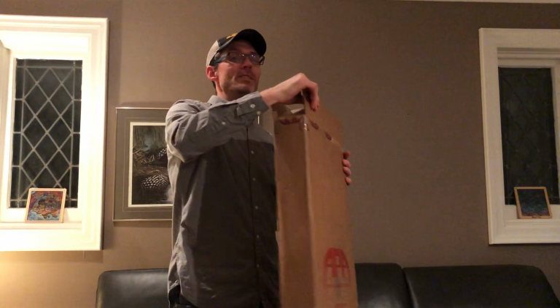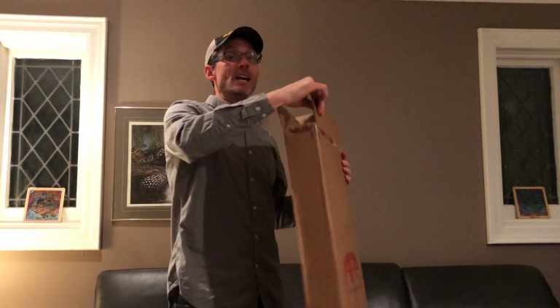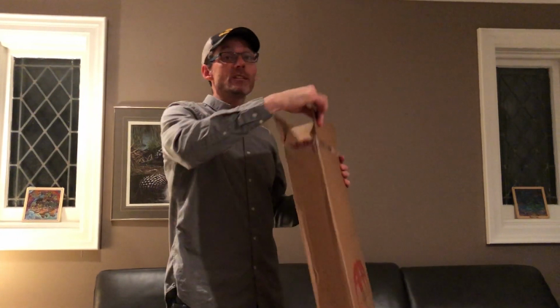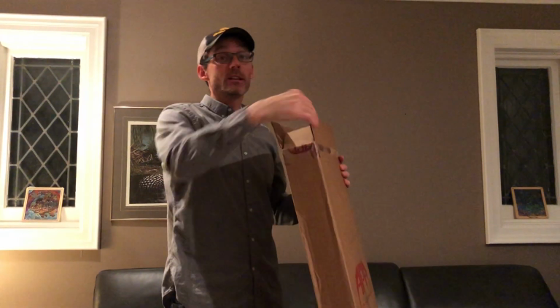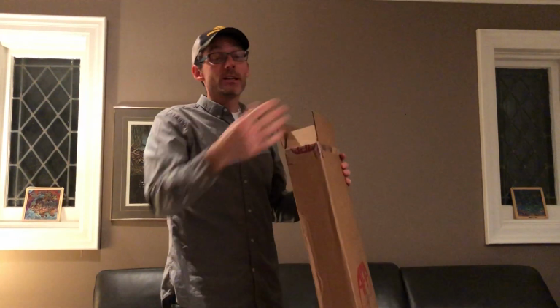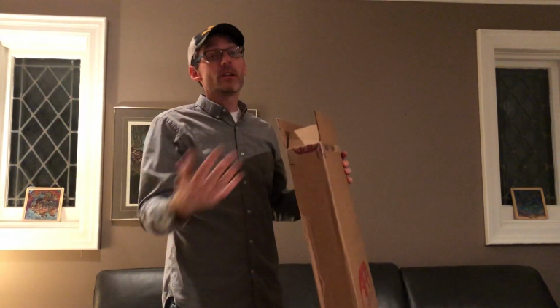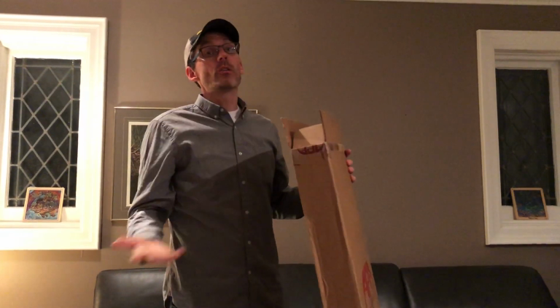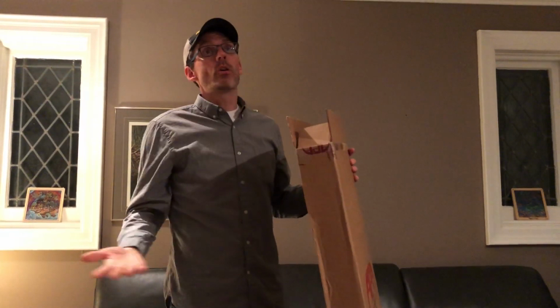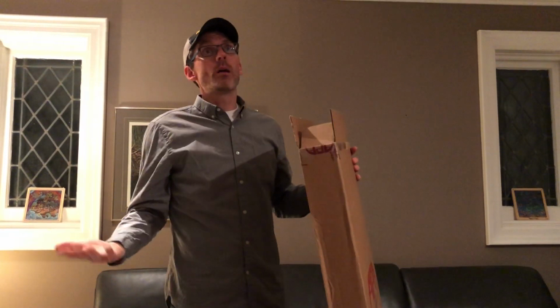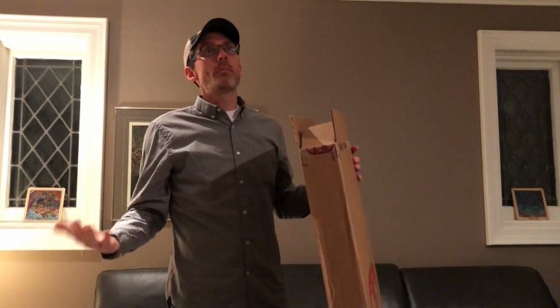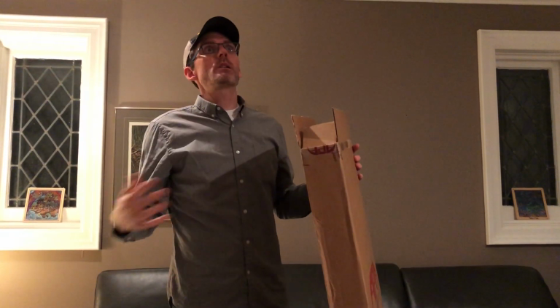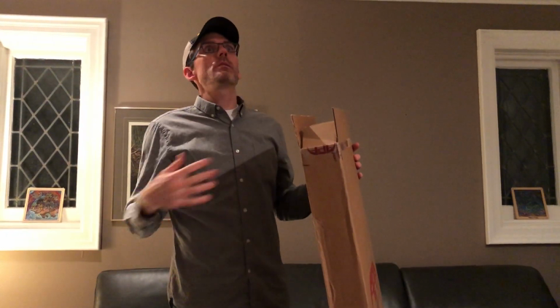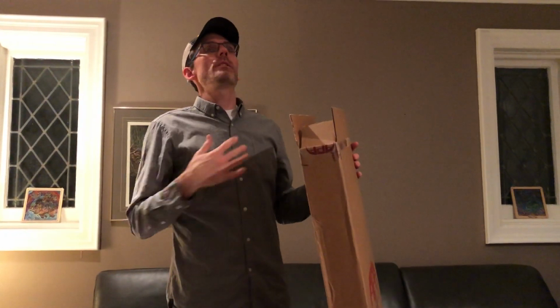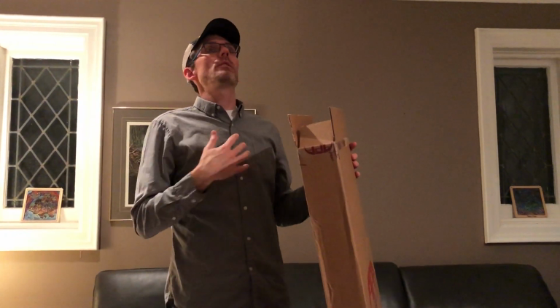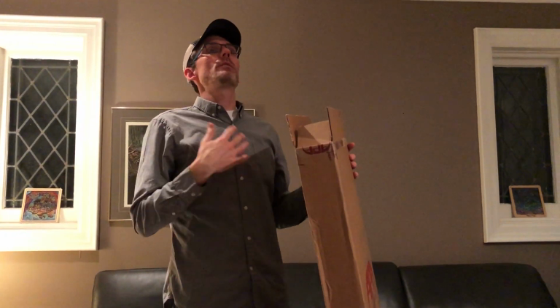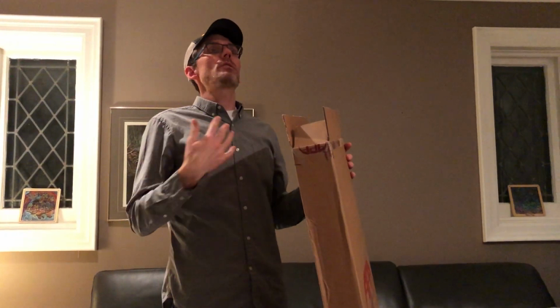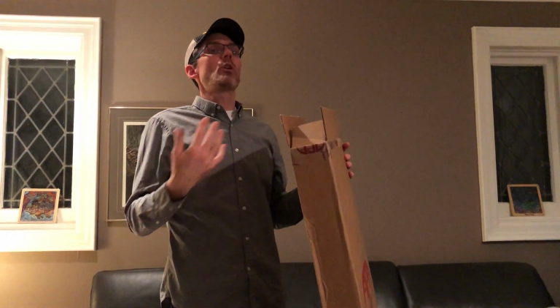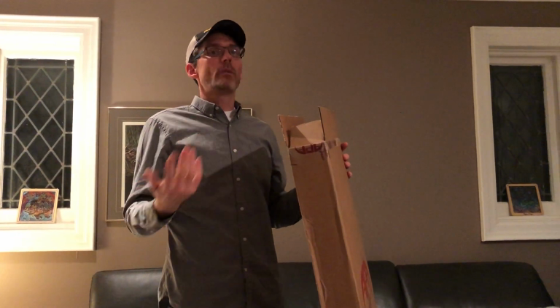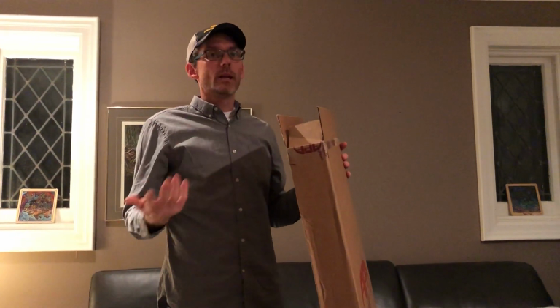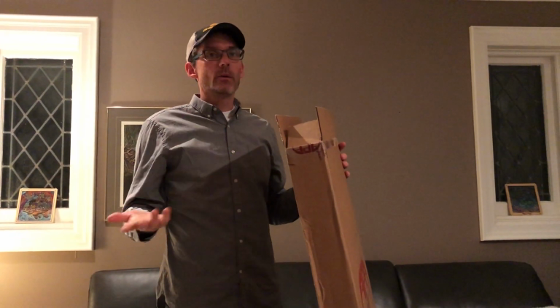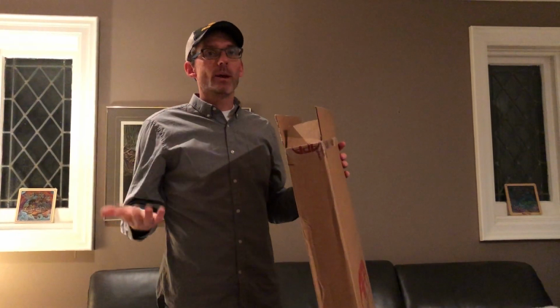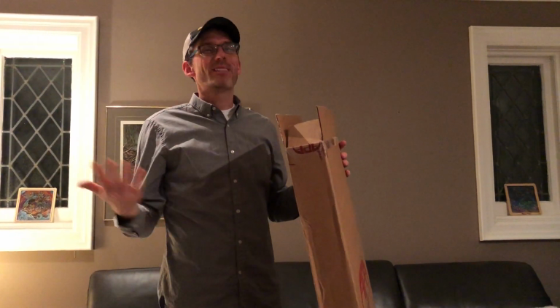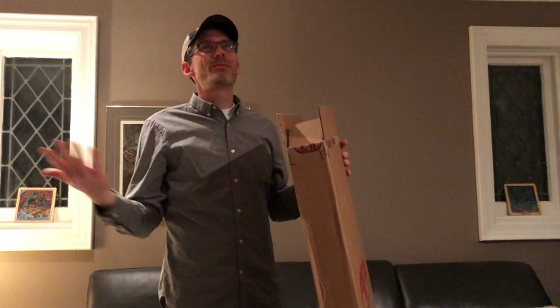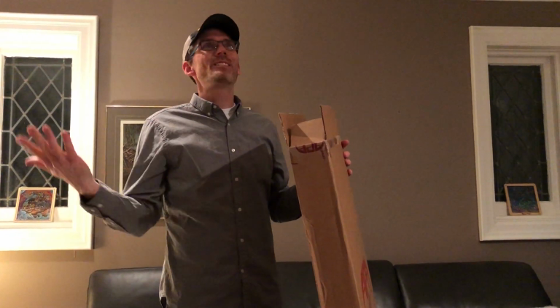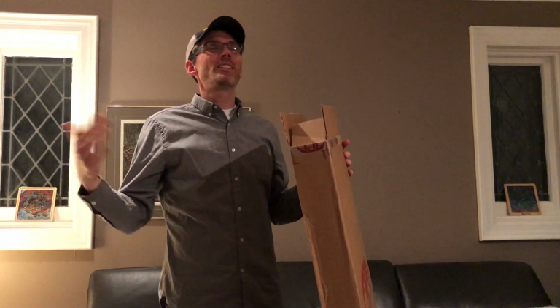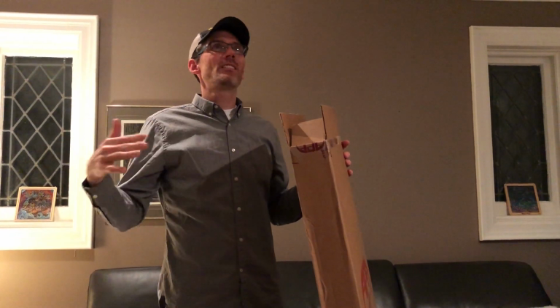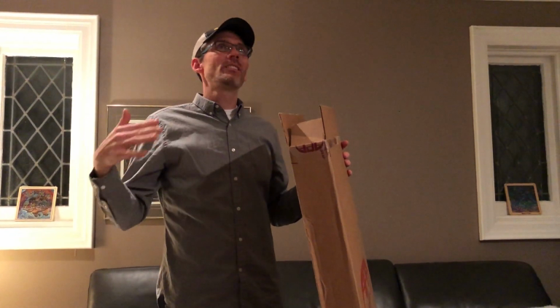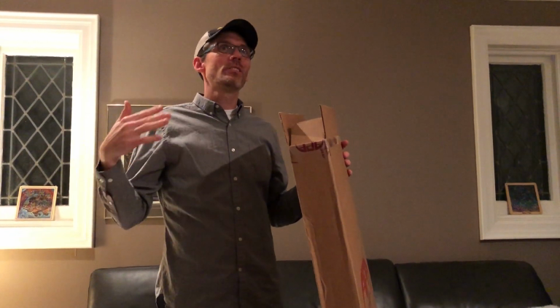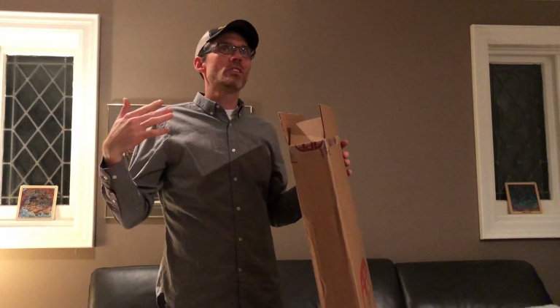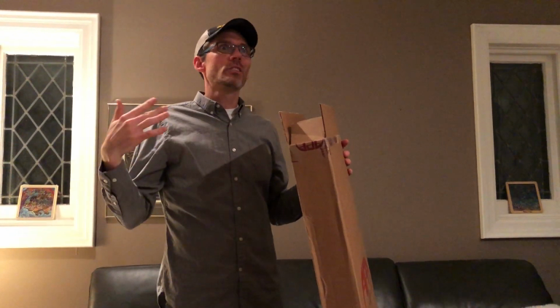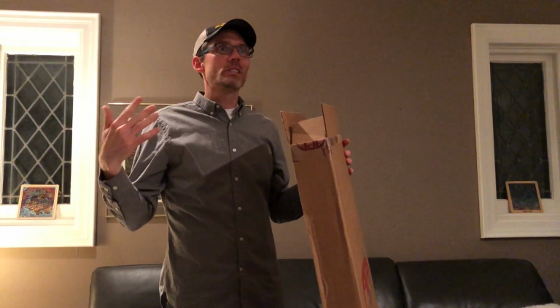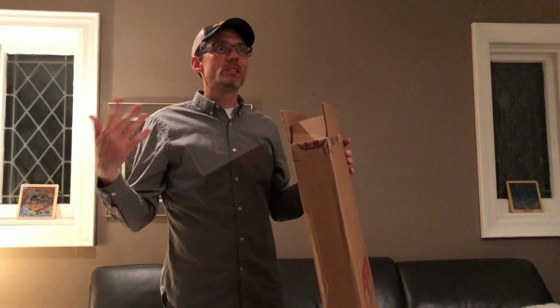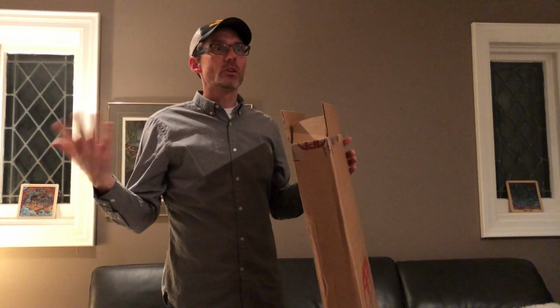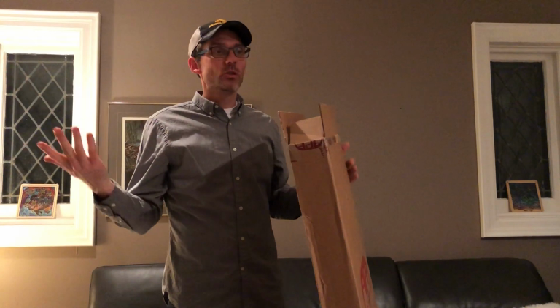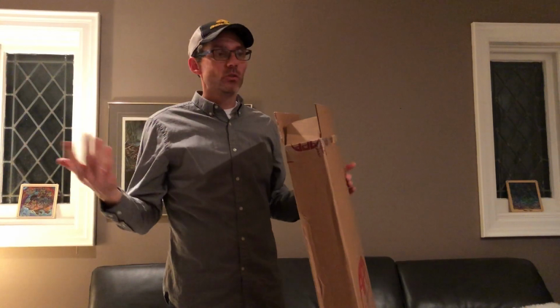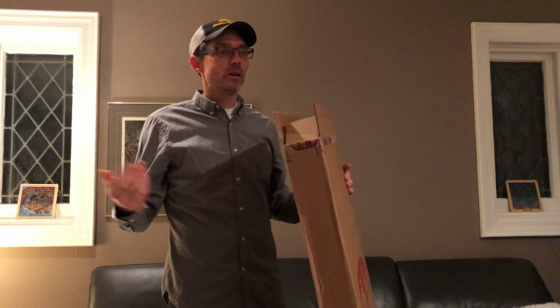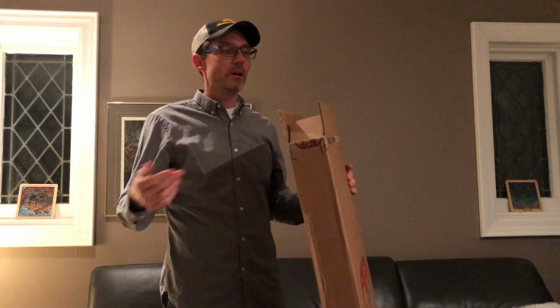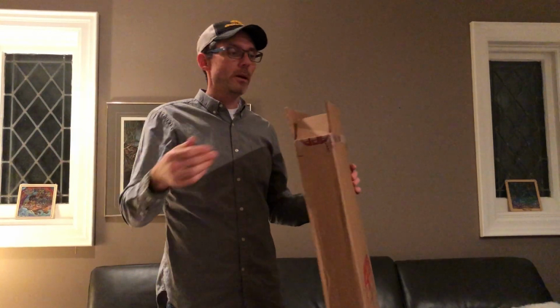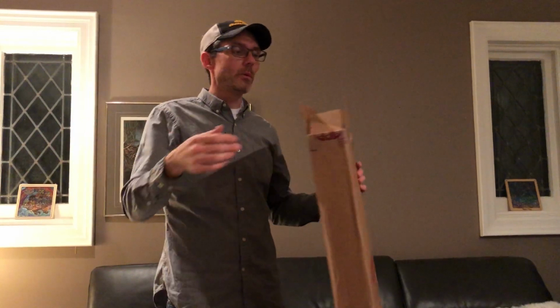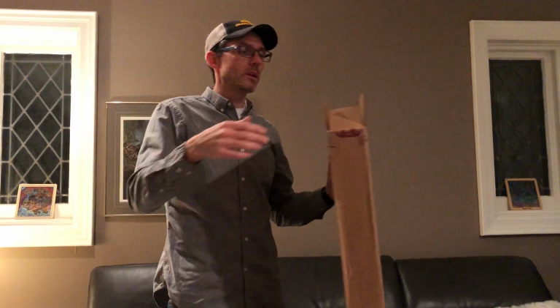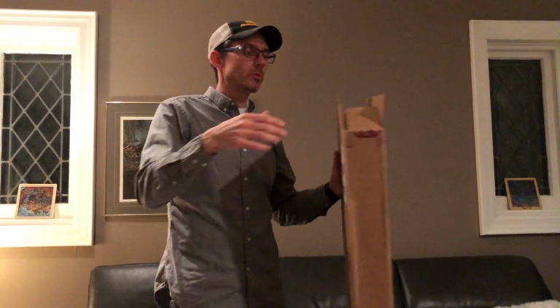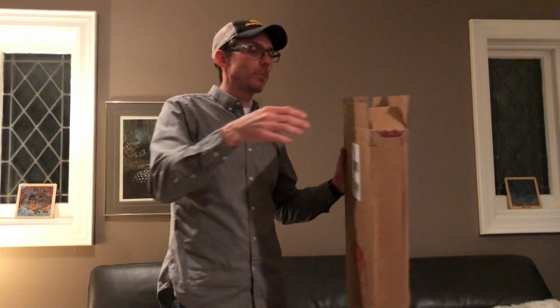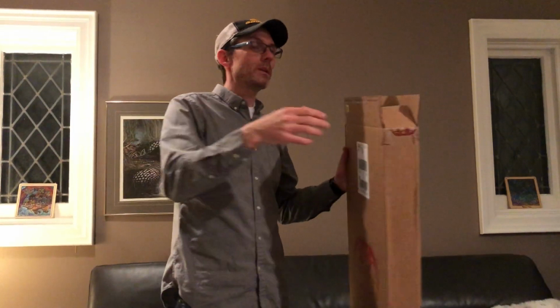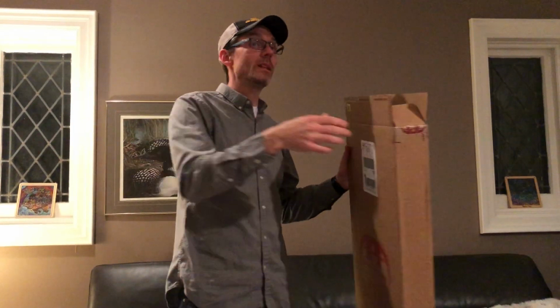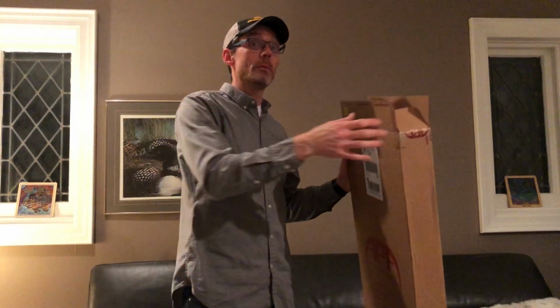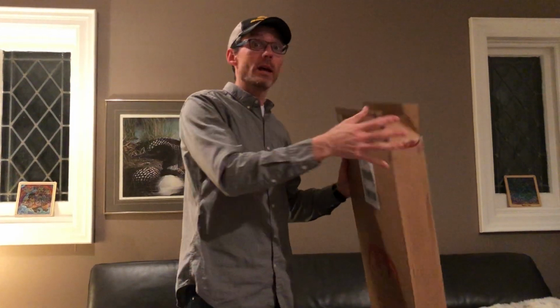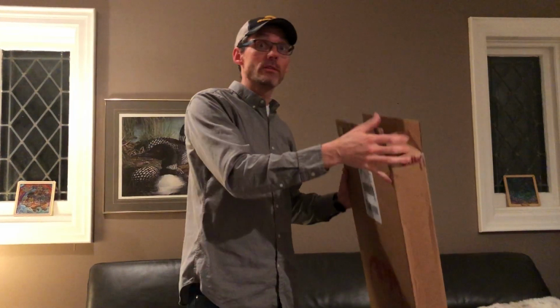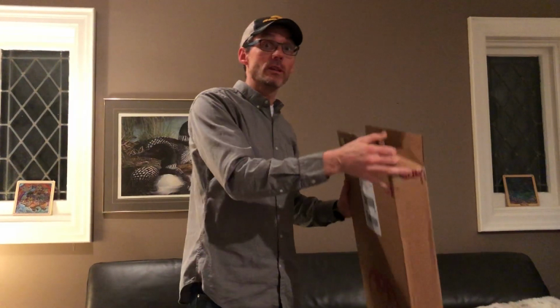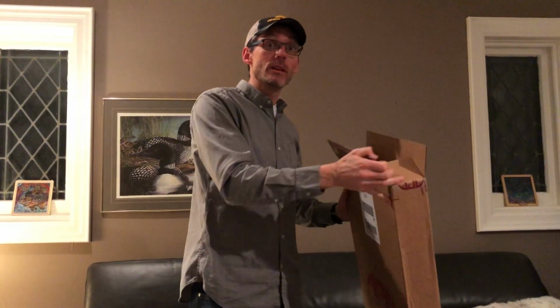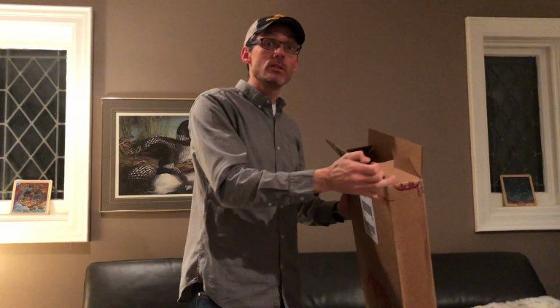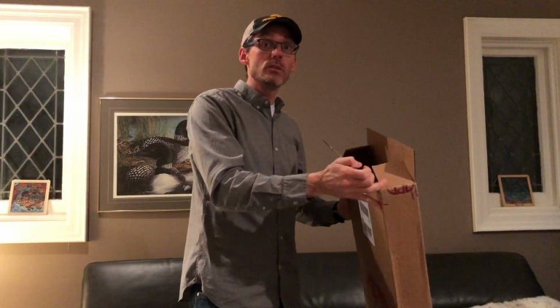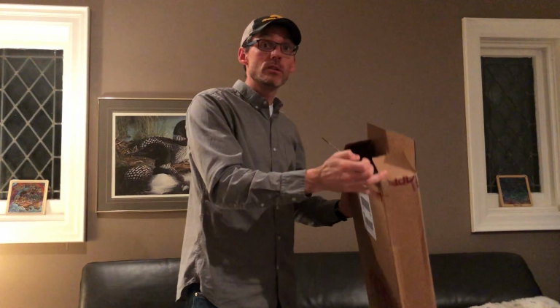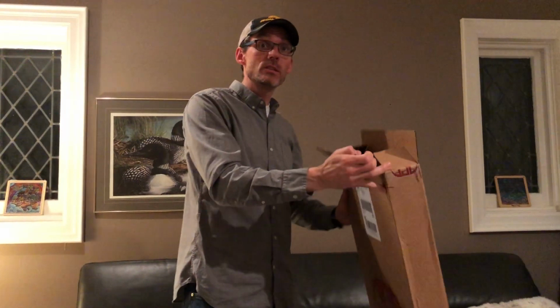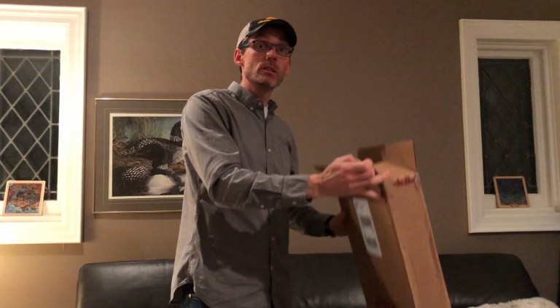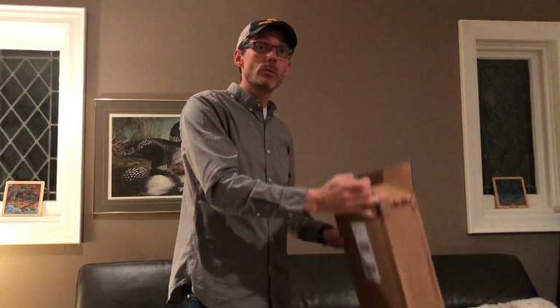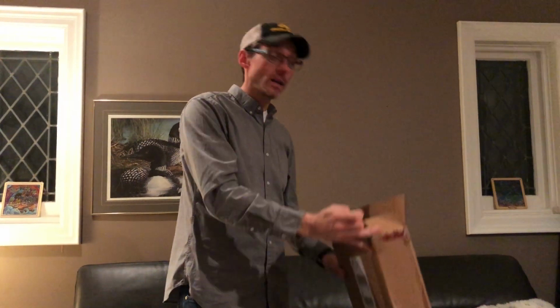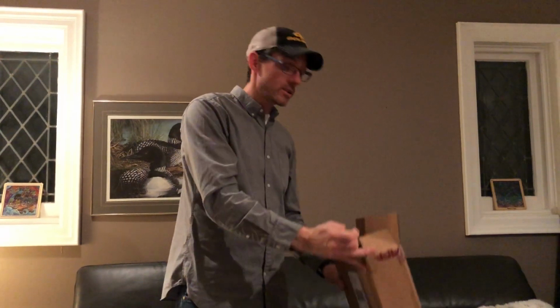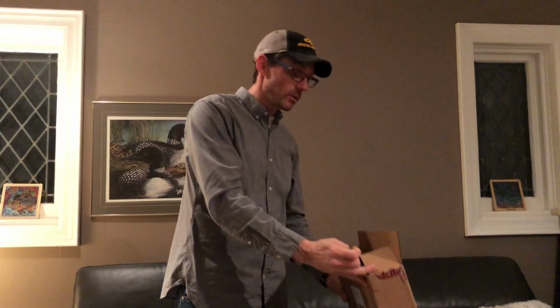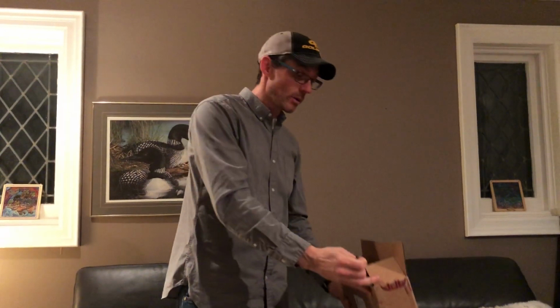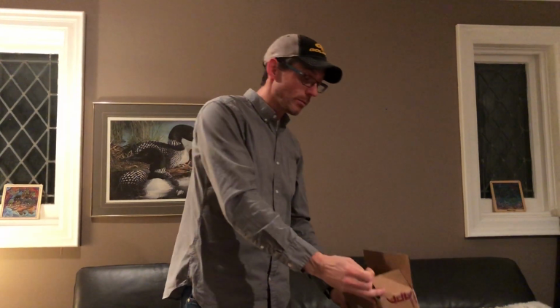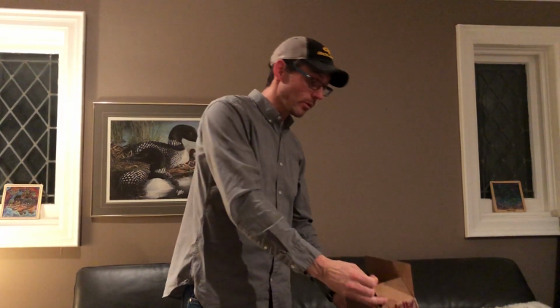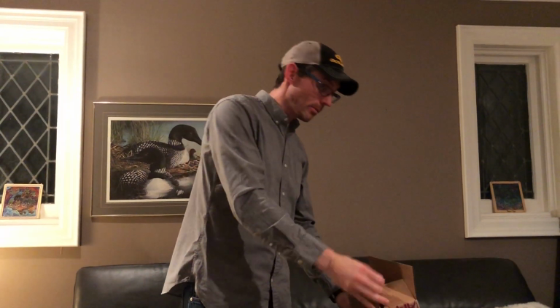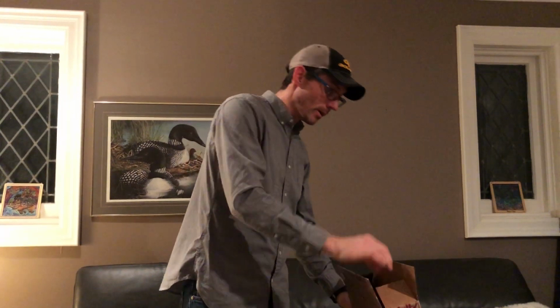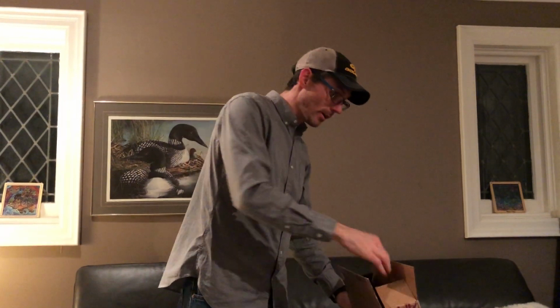I've technically done an unboxing video of this already — we had a technical difficulty — so bear with us. We'll pretend that we haven't done that so you can see what I see when I pull the bow.